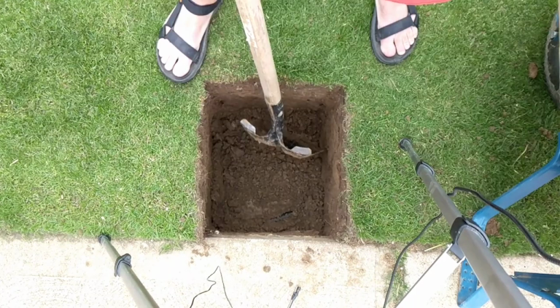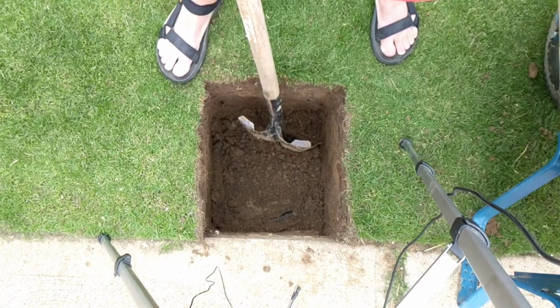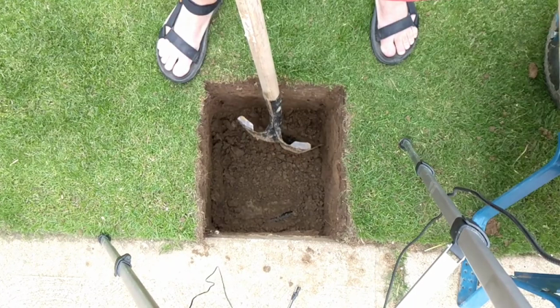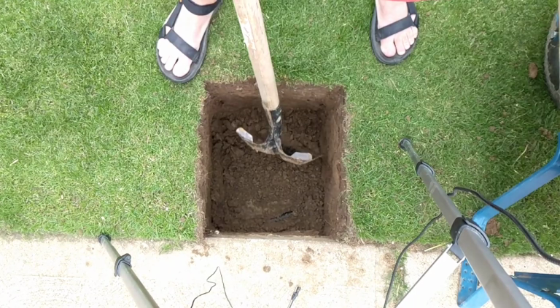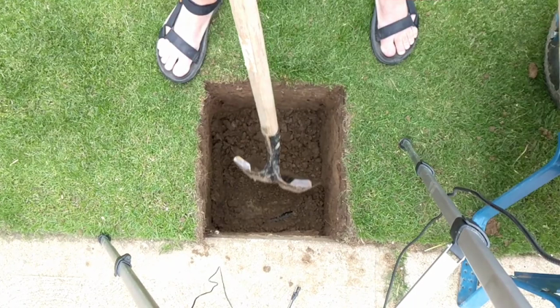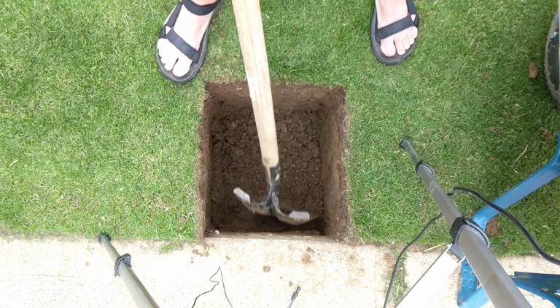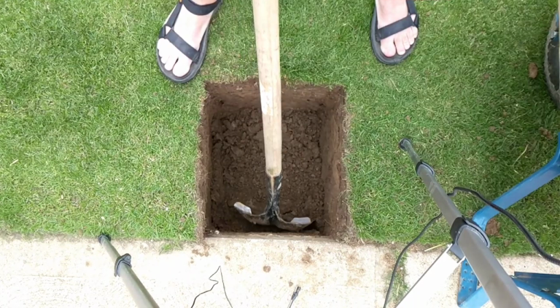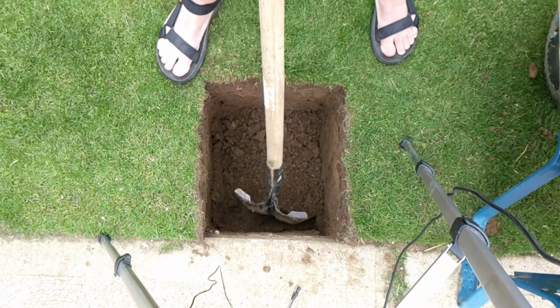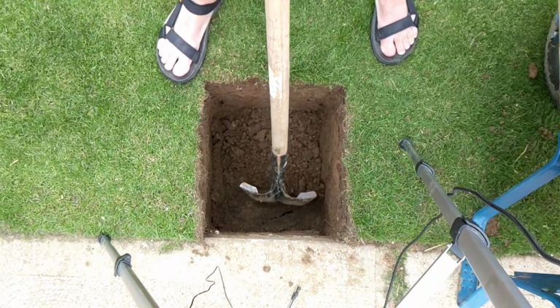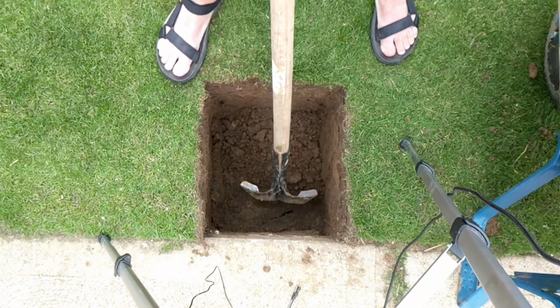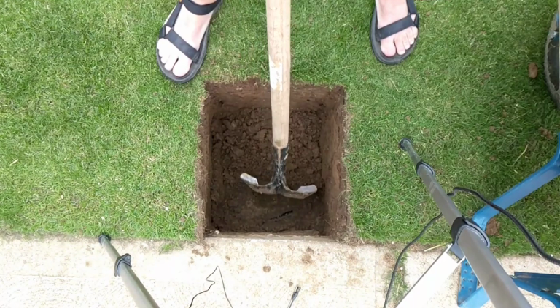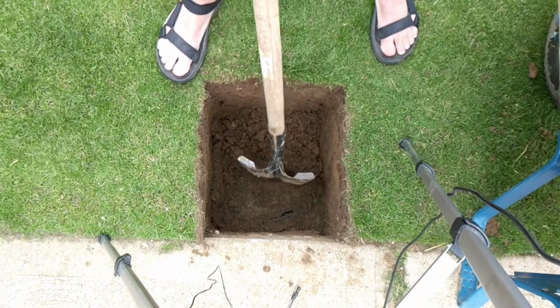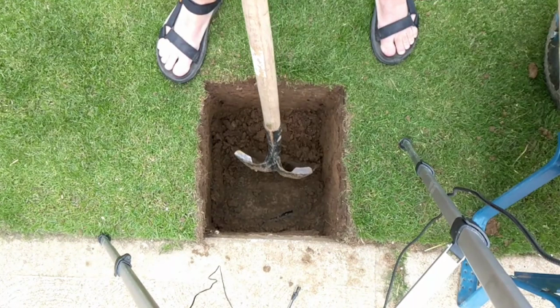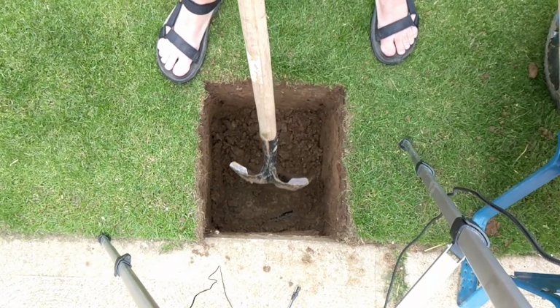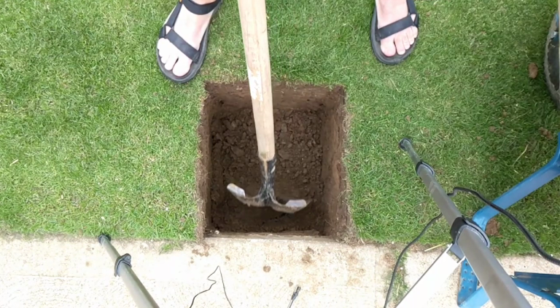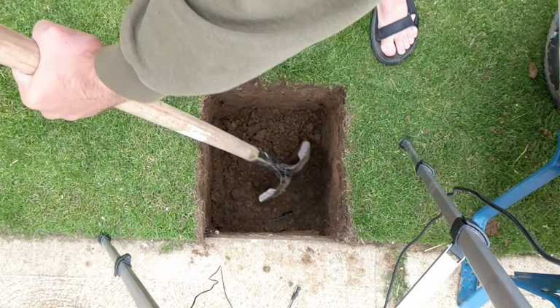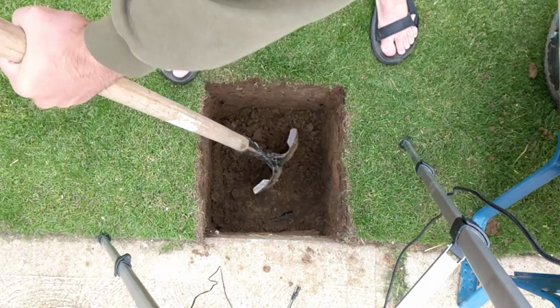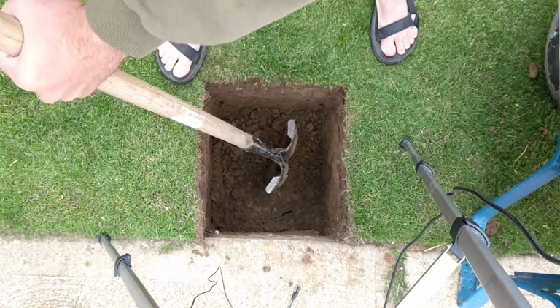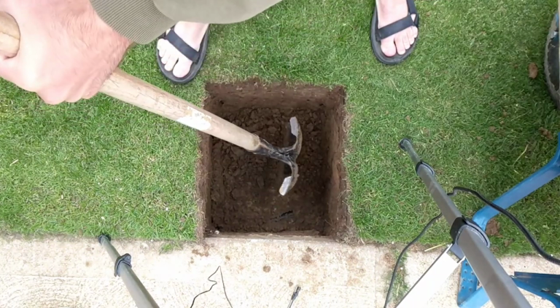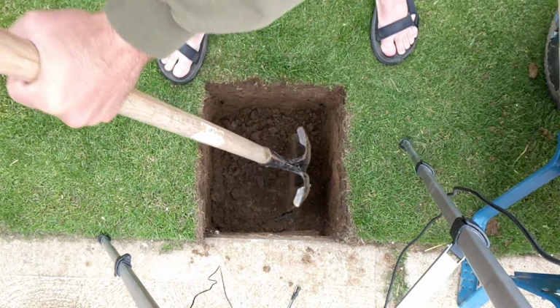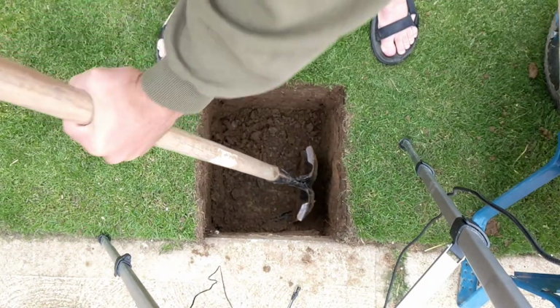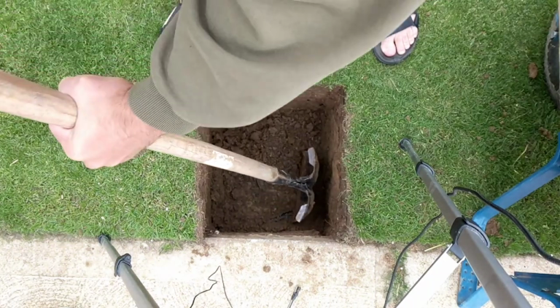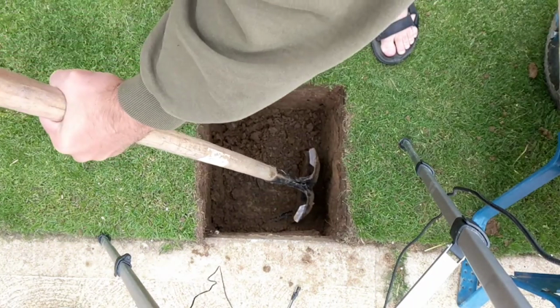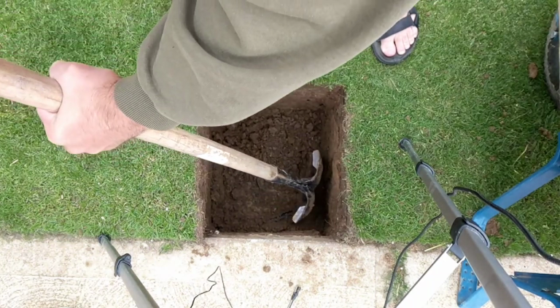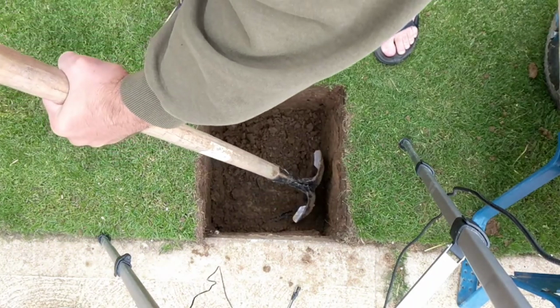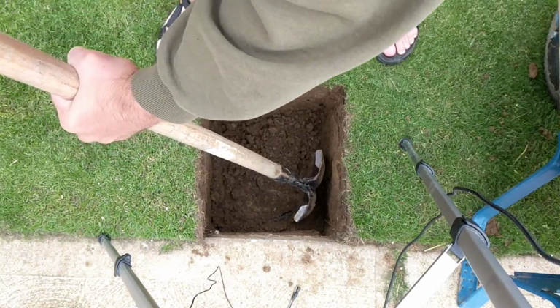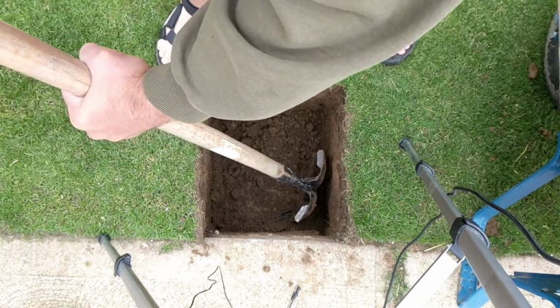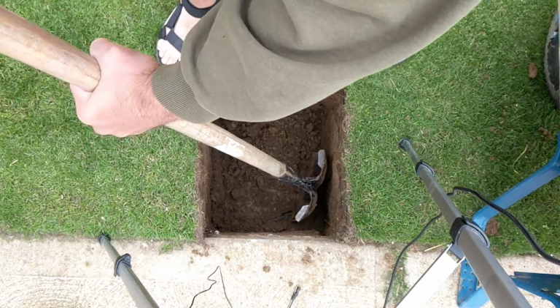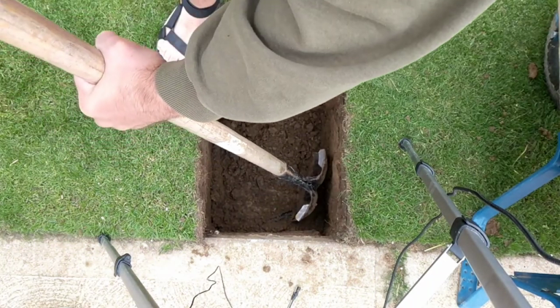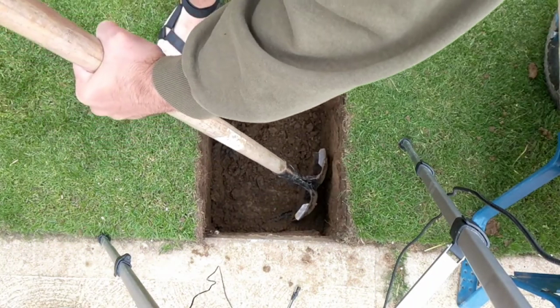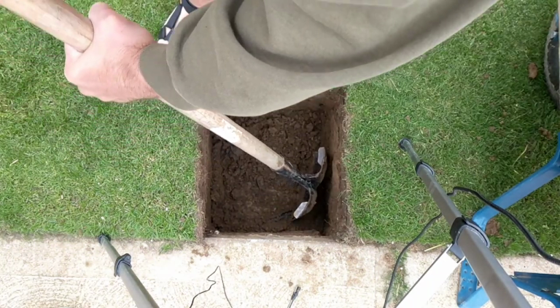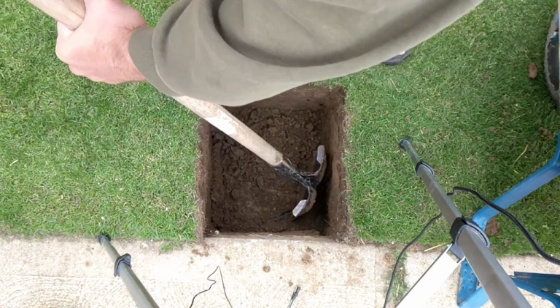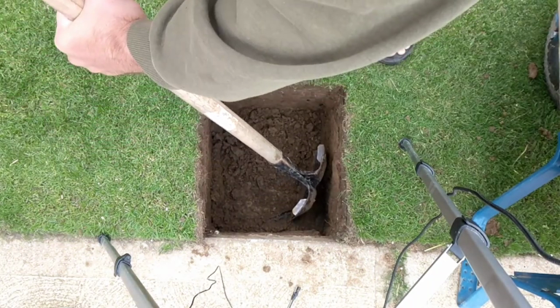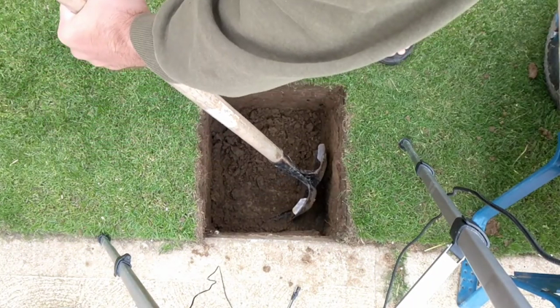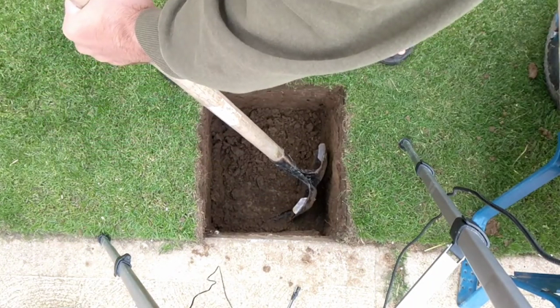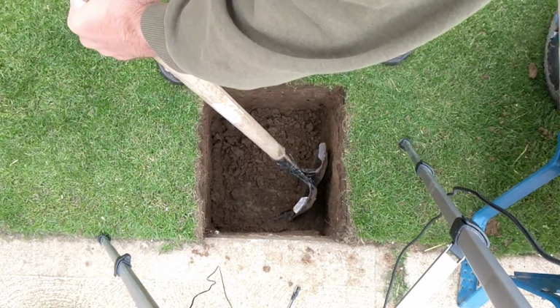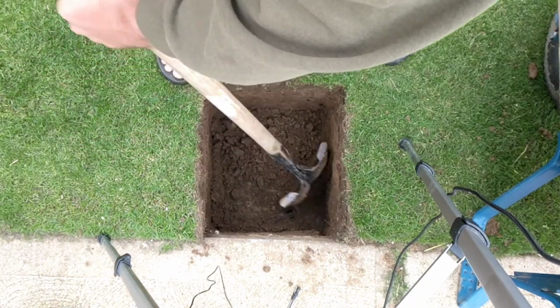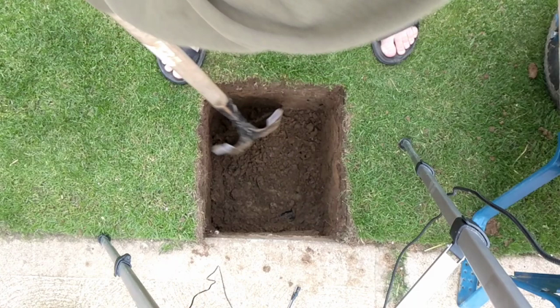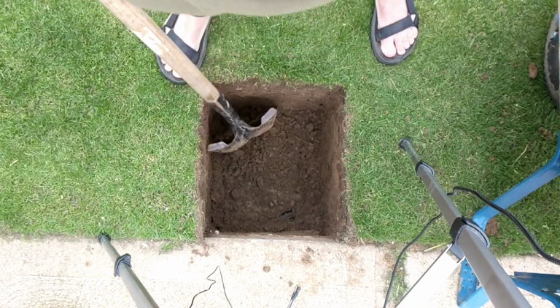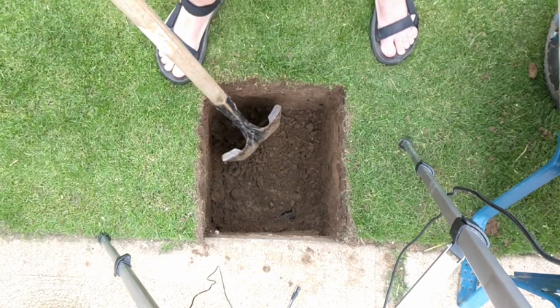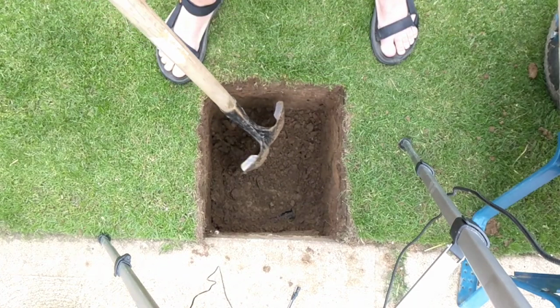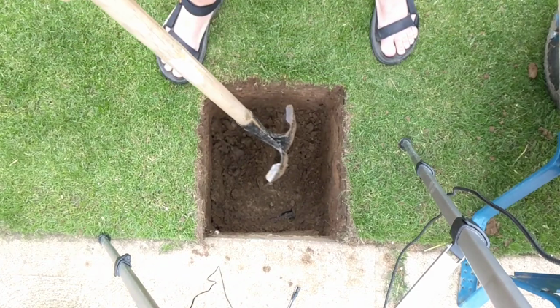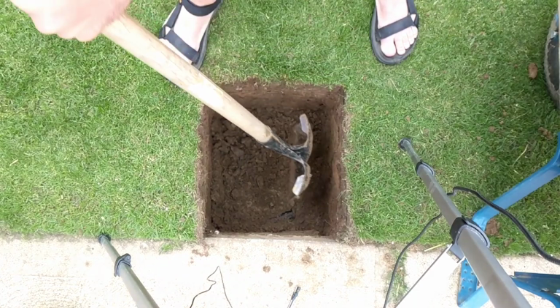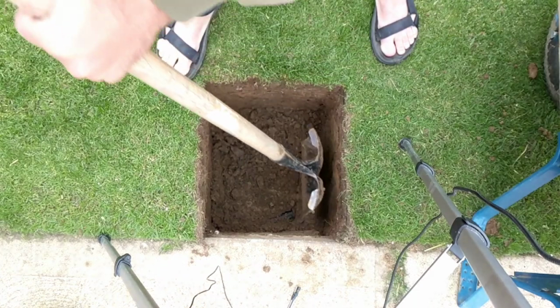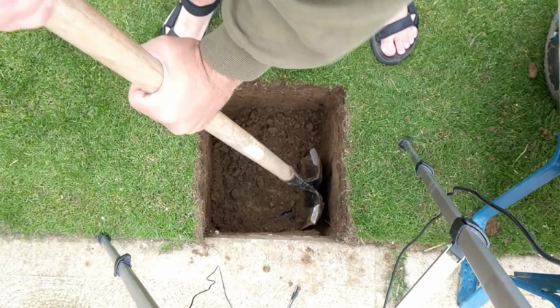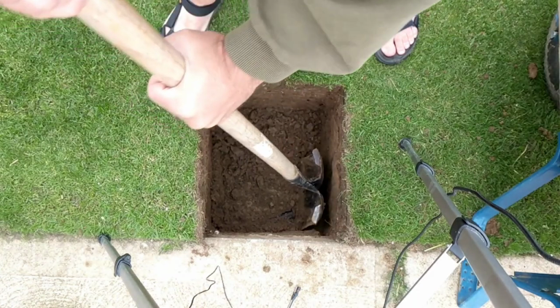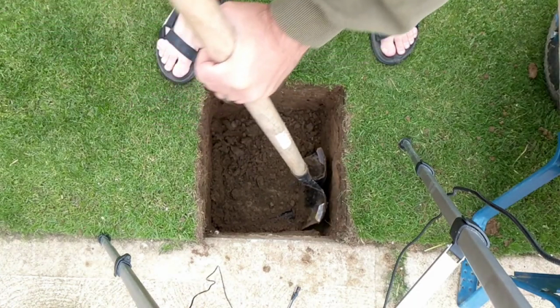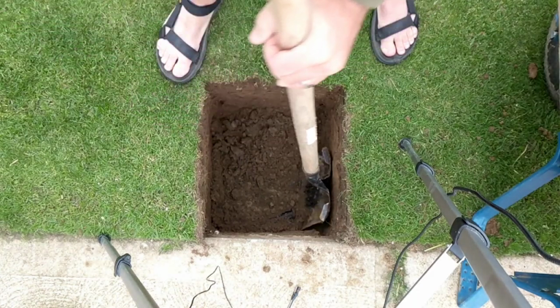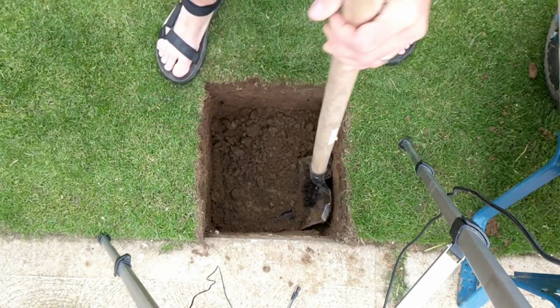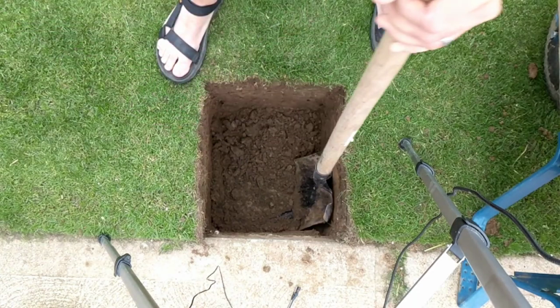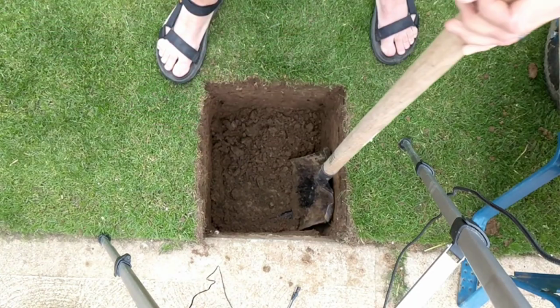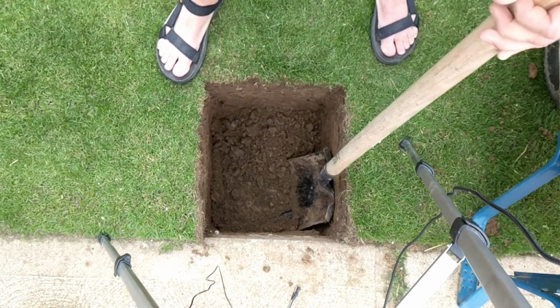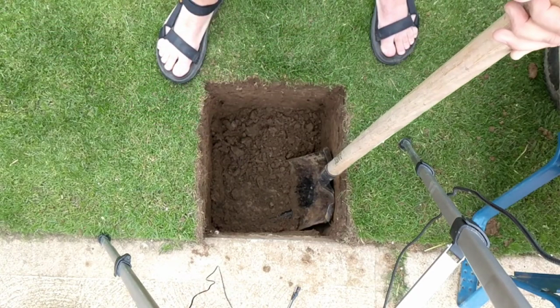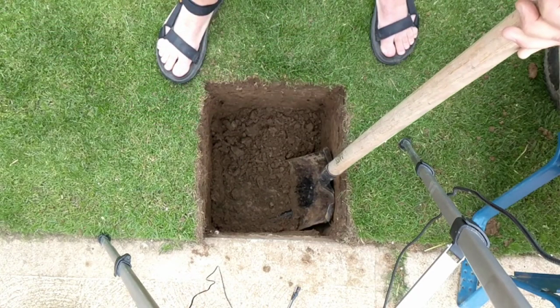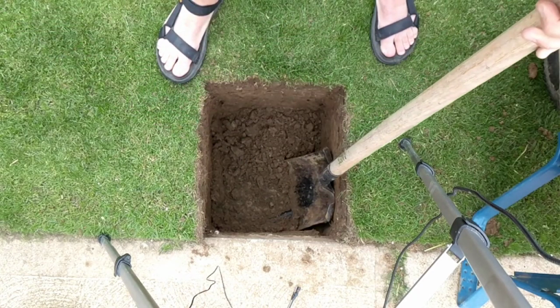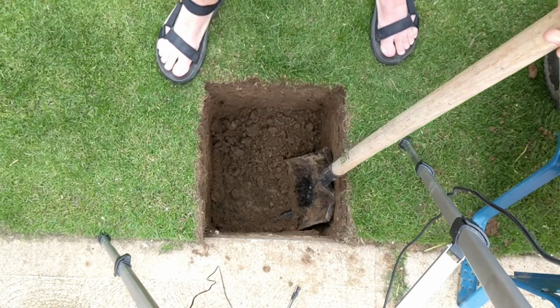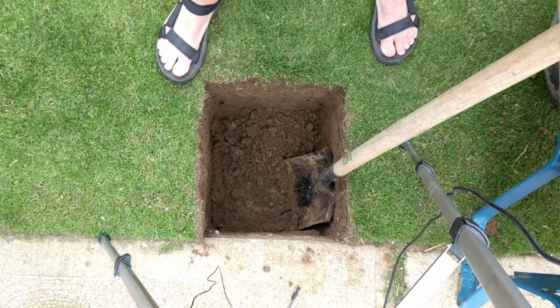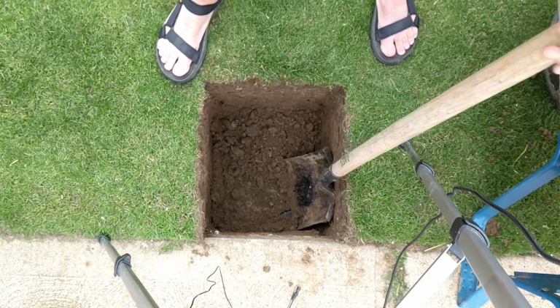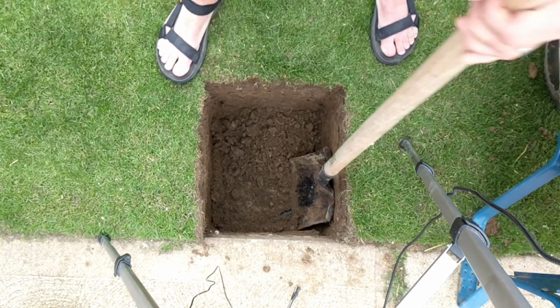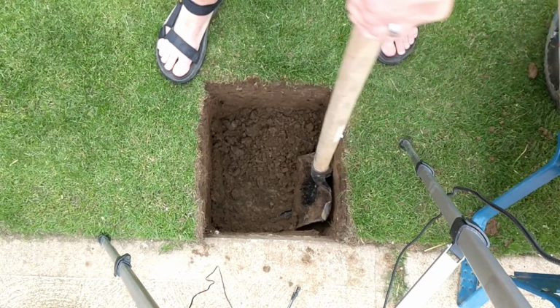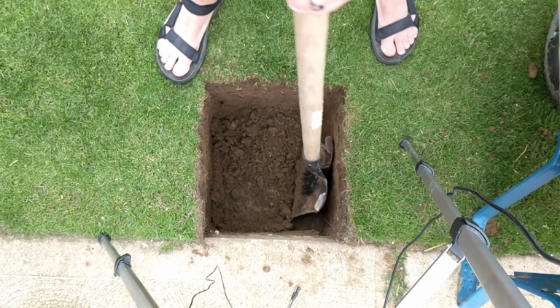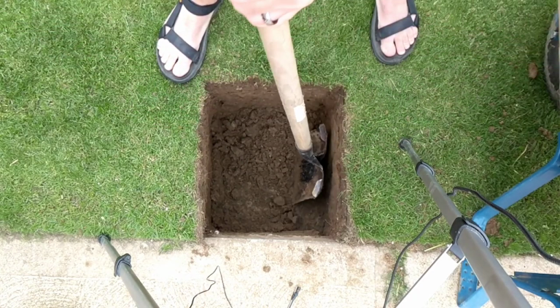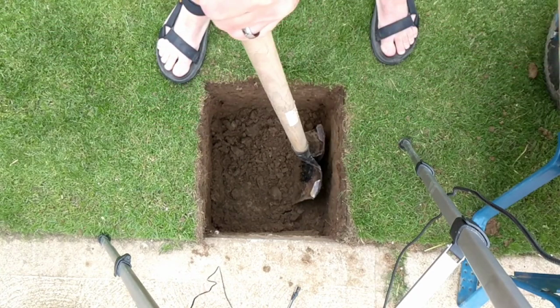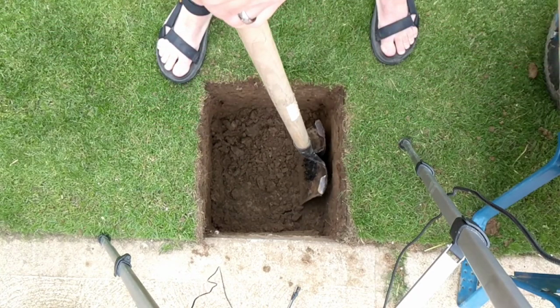Oh whoa, look at that — some type of tube down here. Got a tube. Don't mess with it.